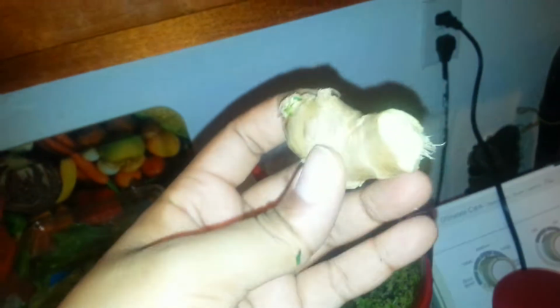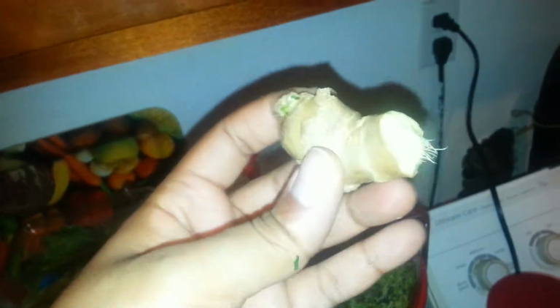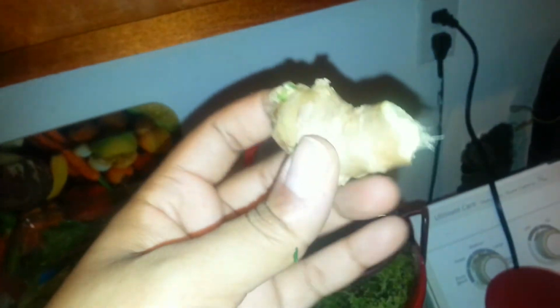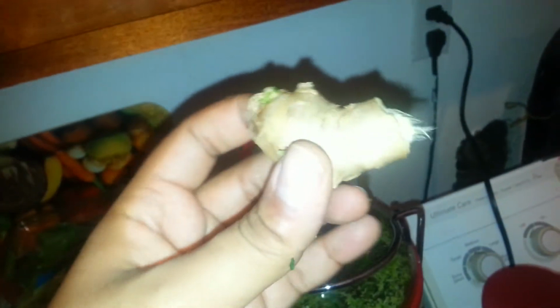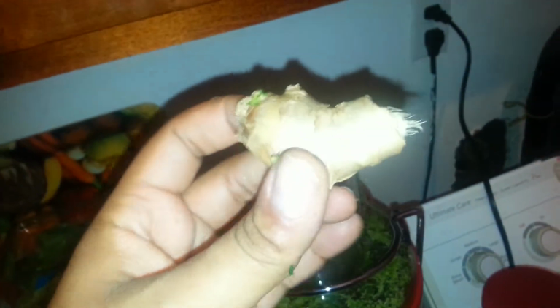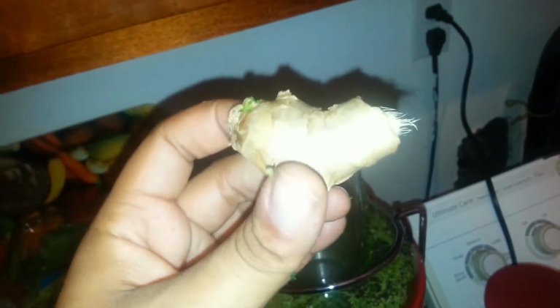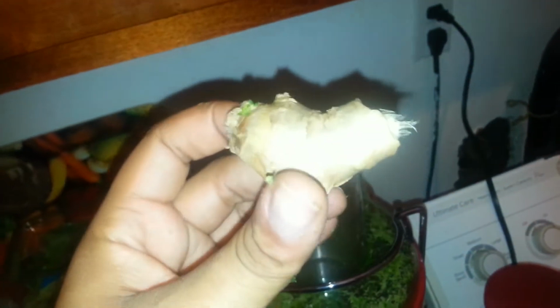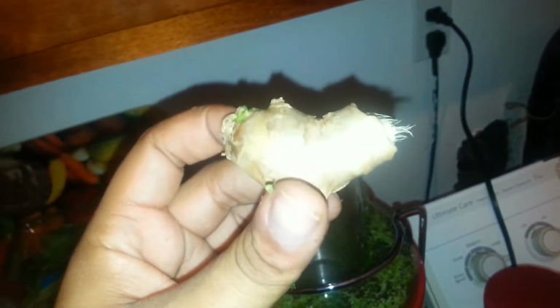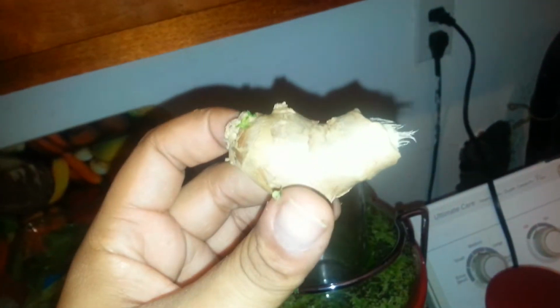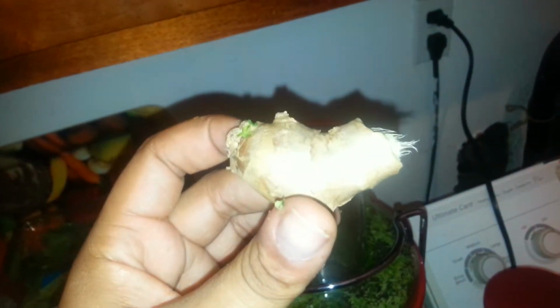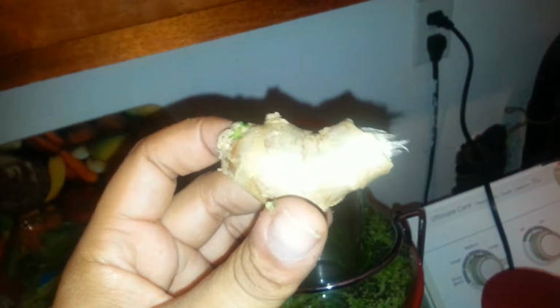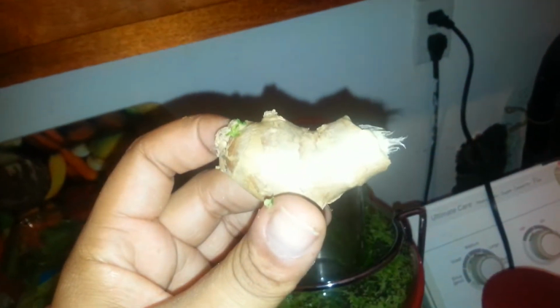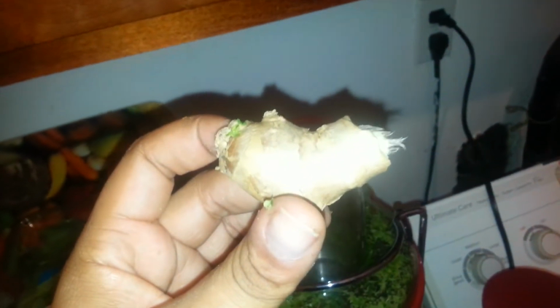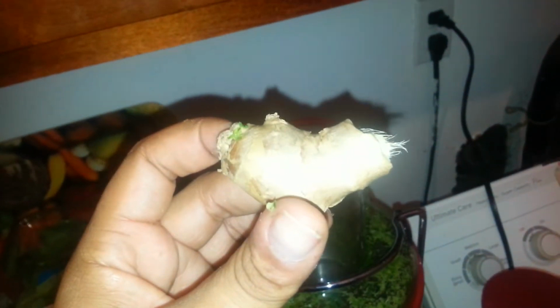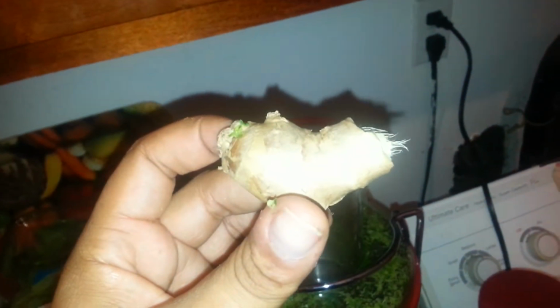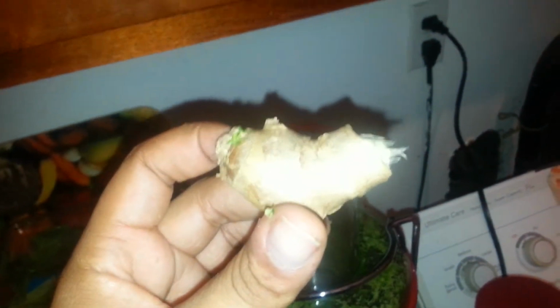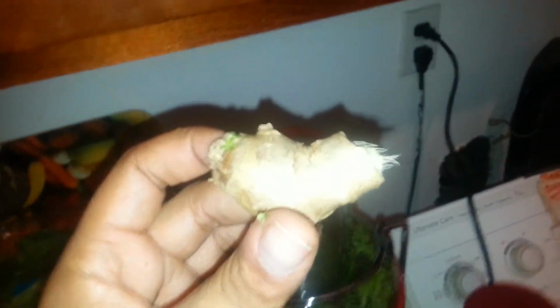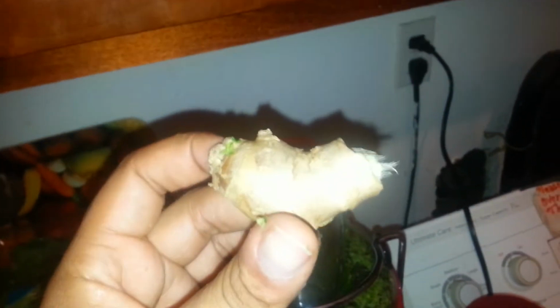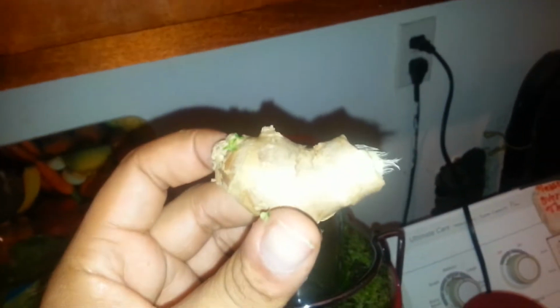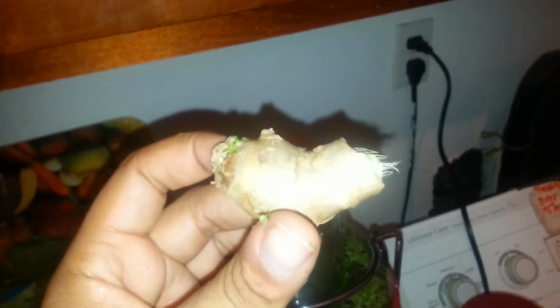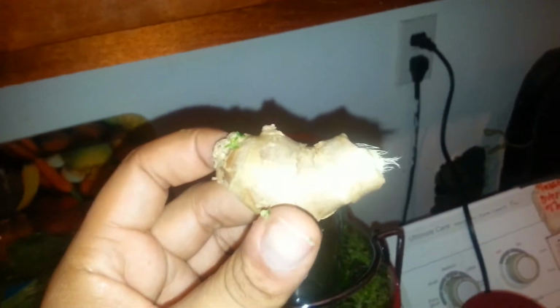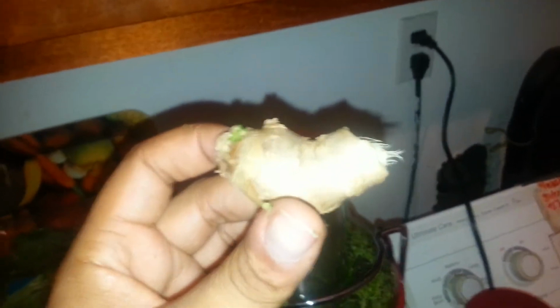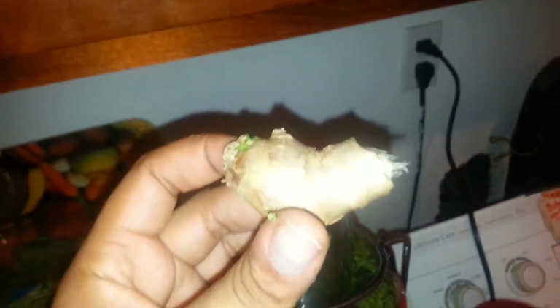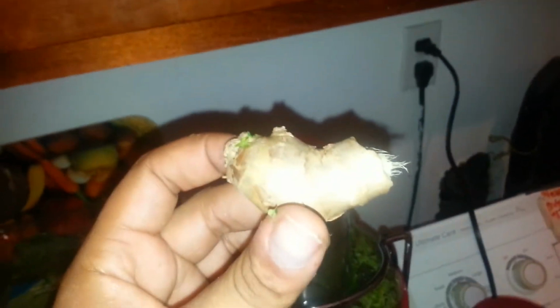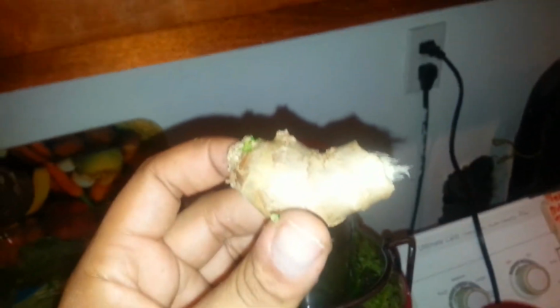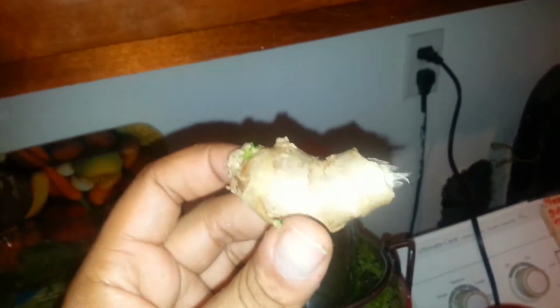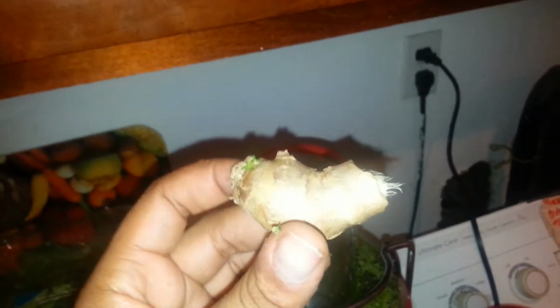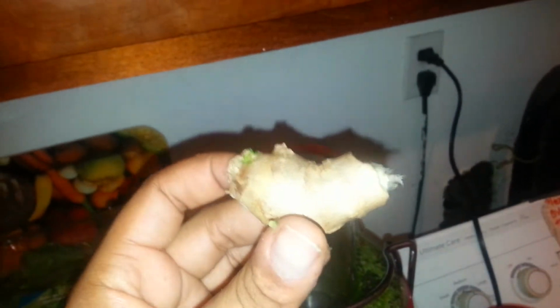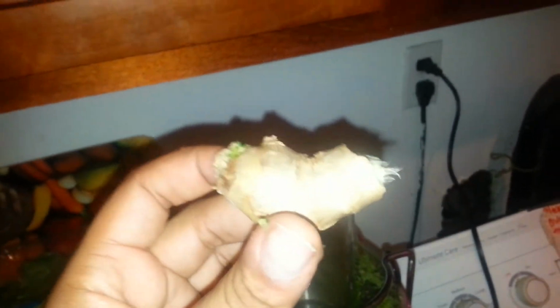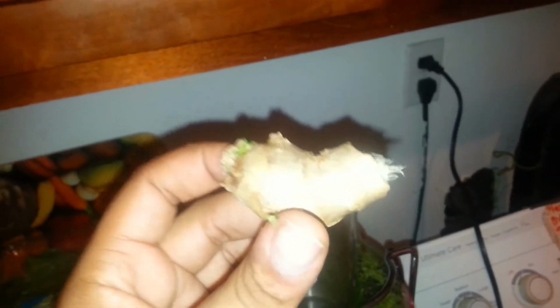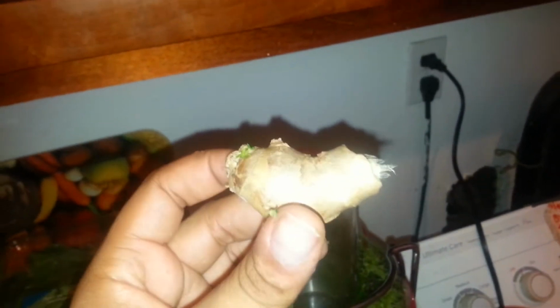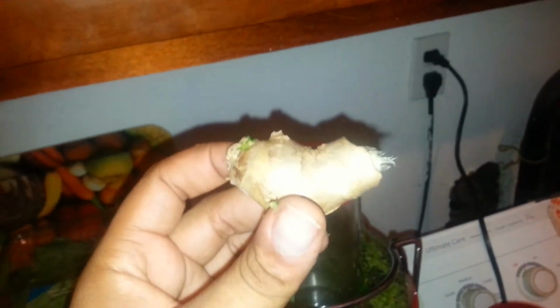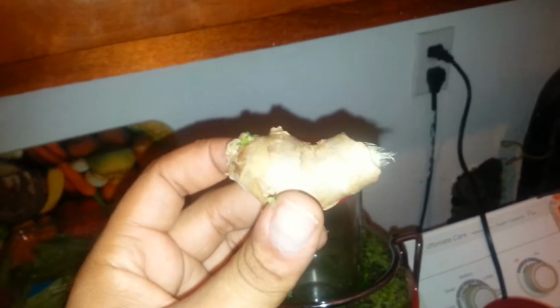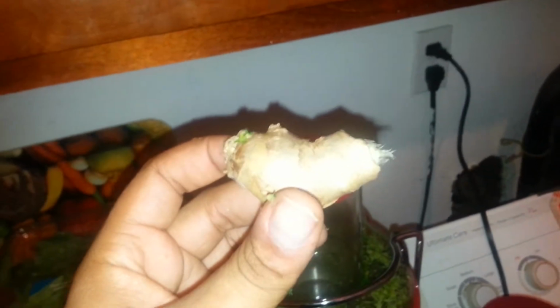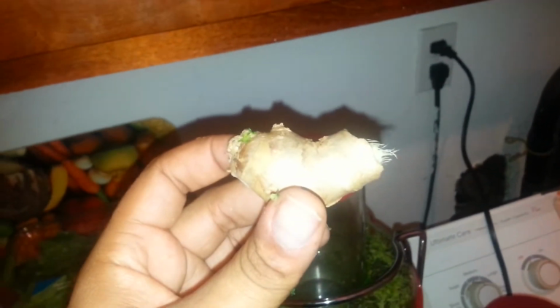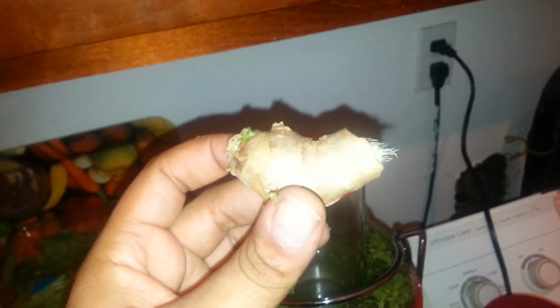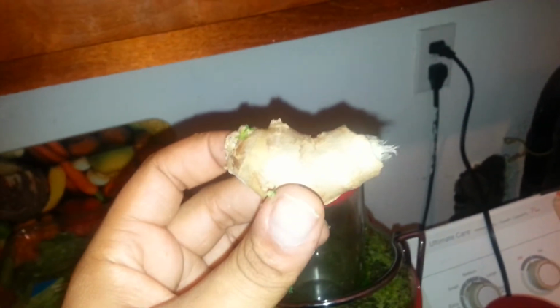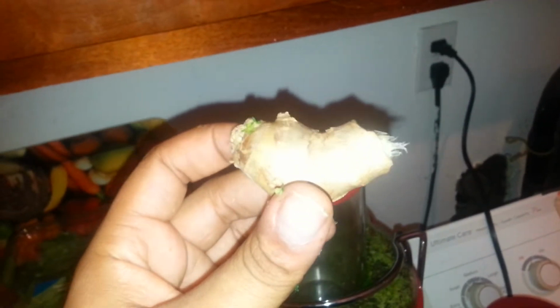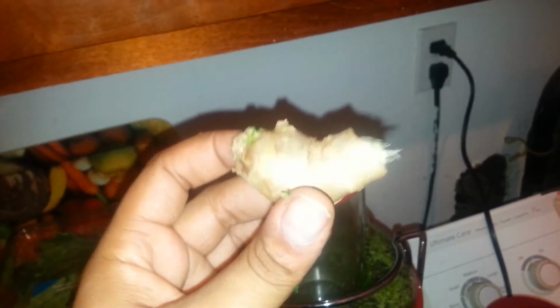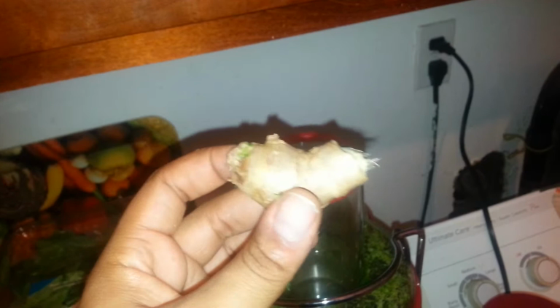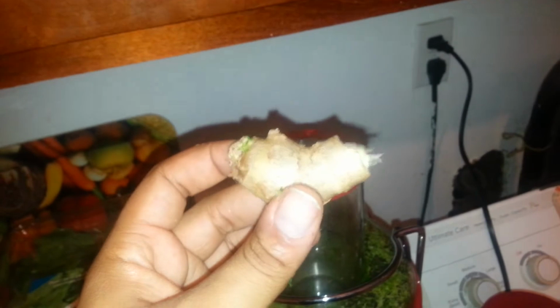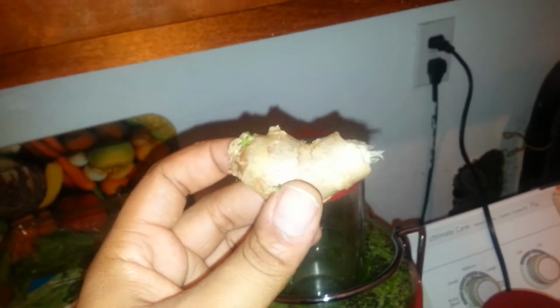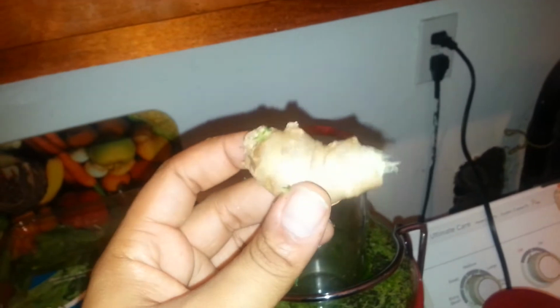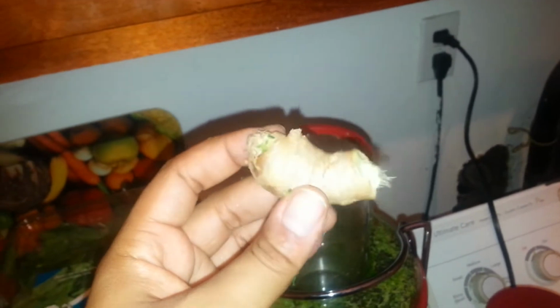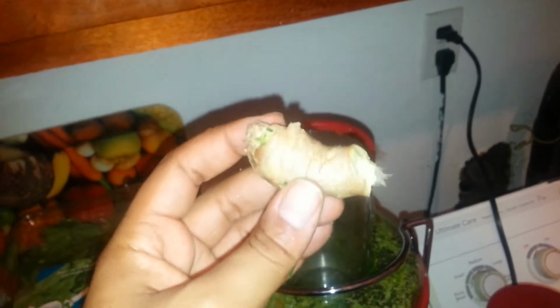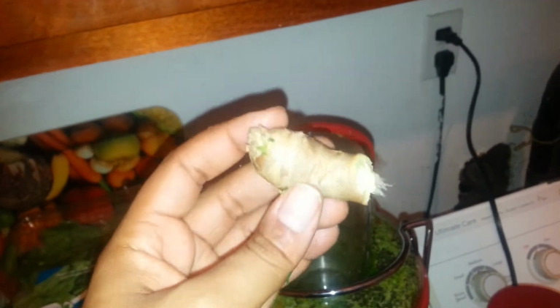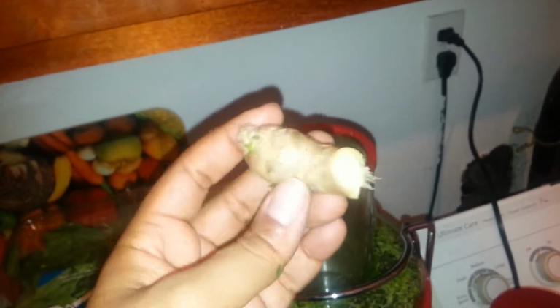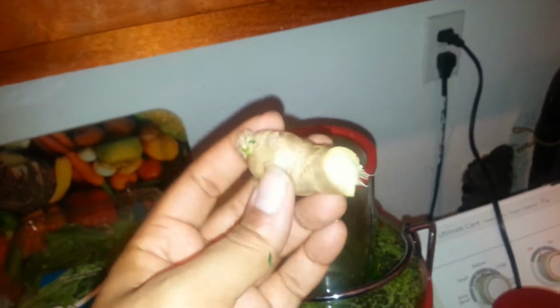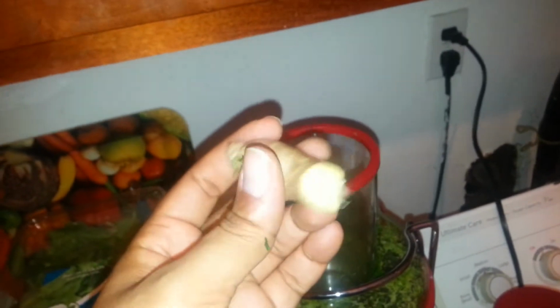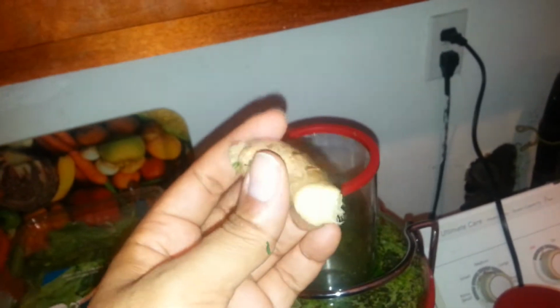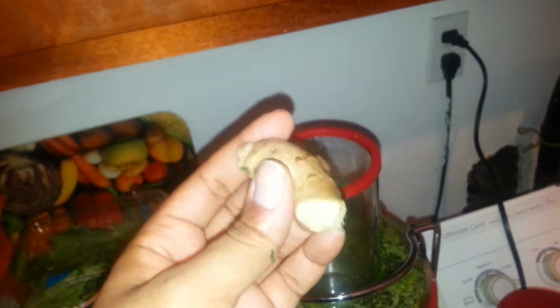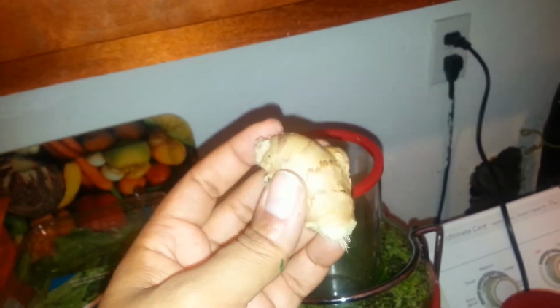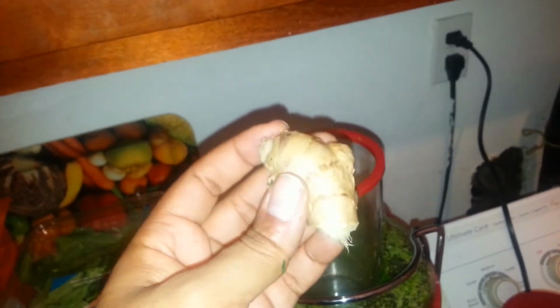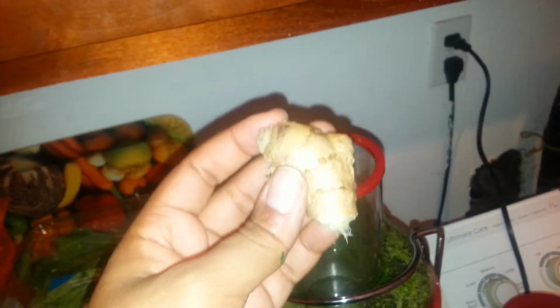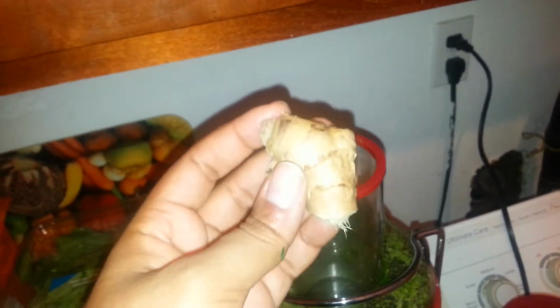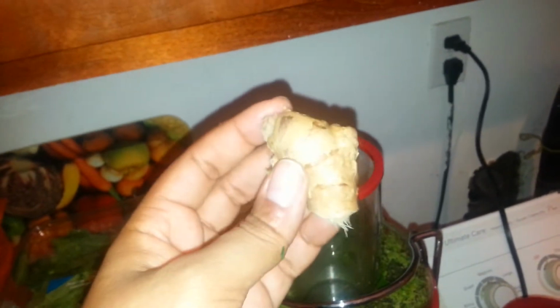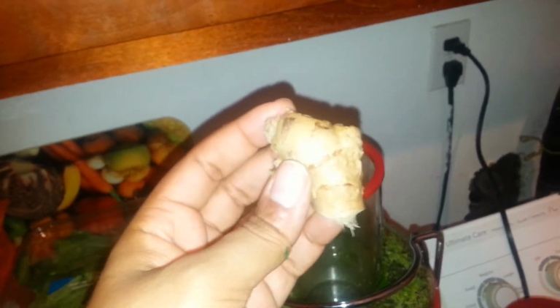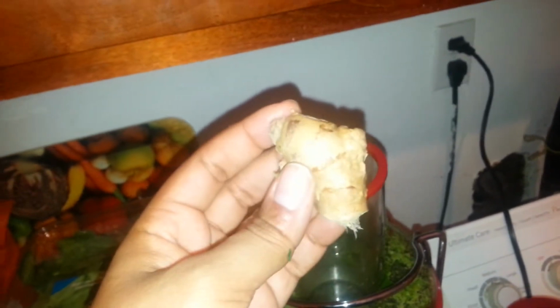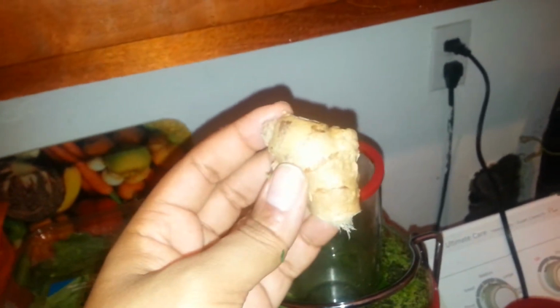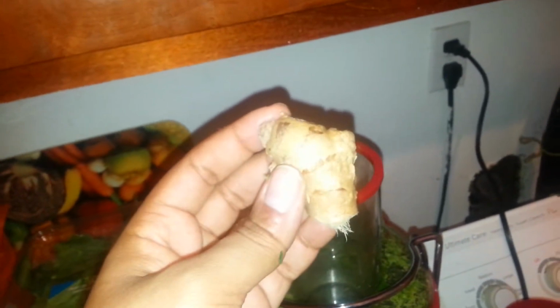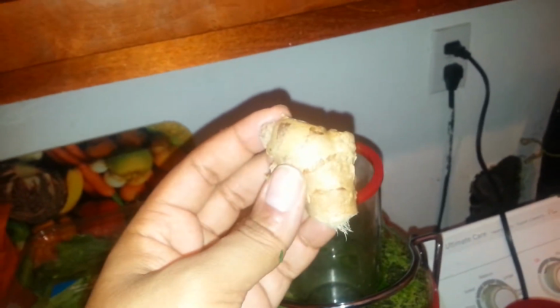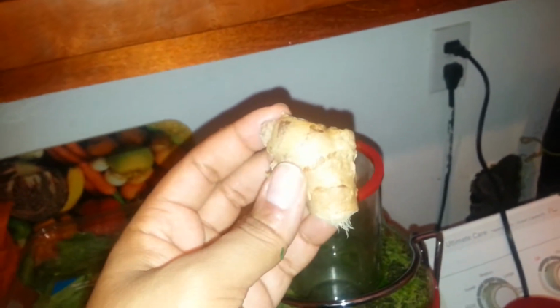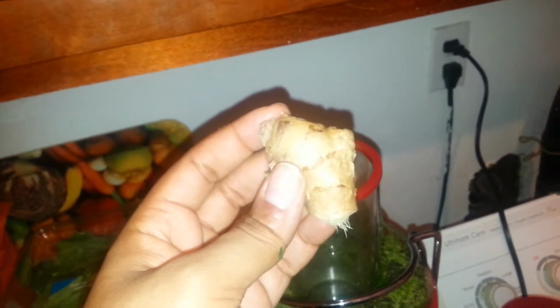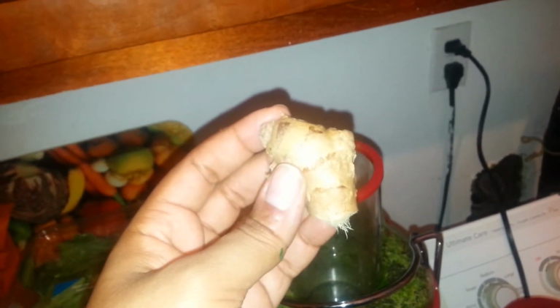I got a small piece of ginger root because it's very strong, so be careful how much you put in. It gives it a little kick.